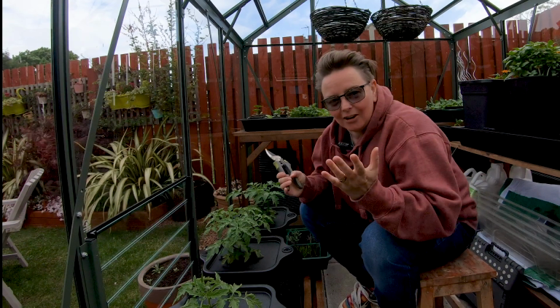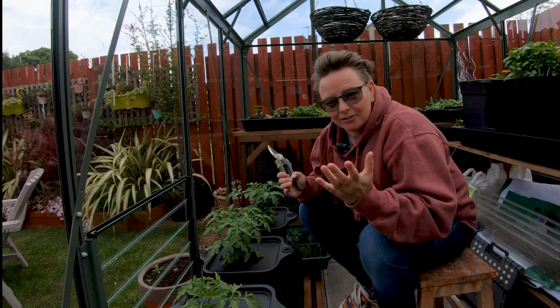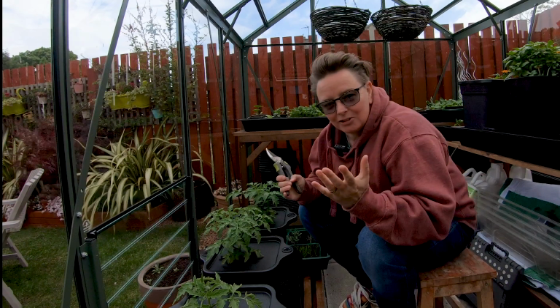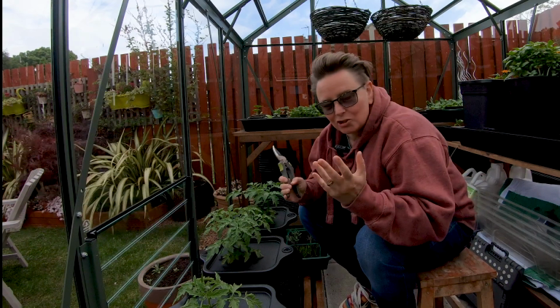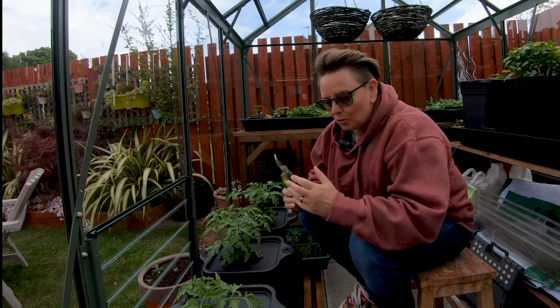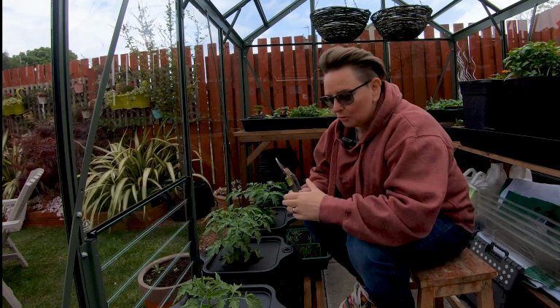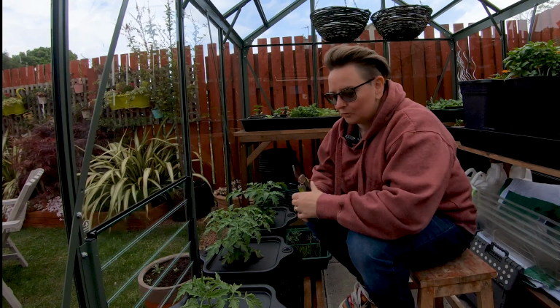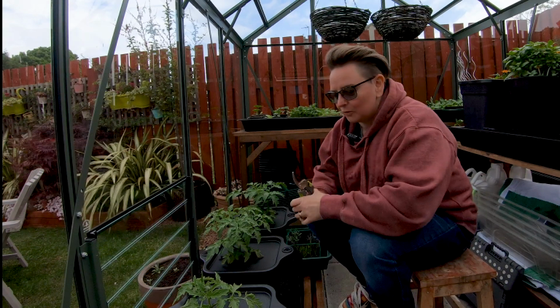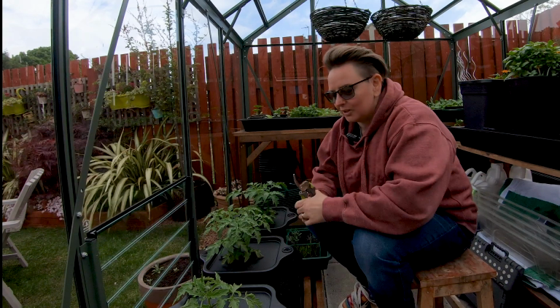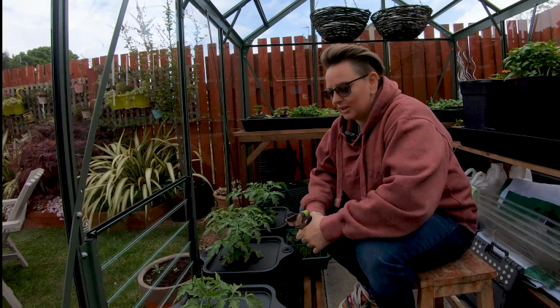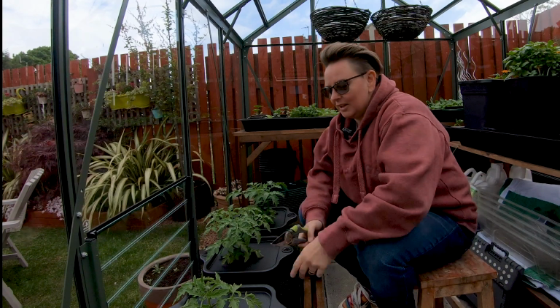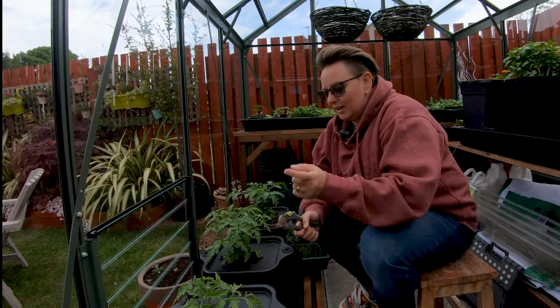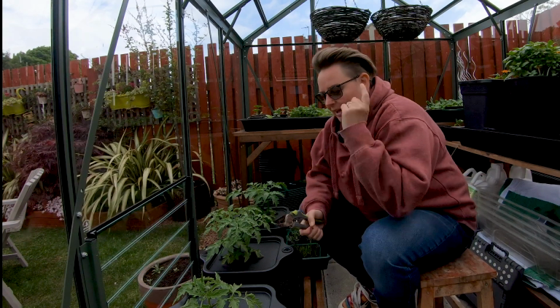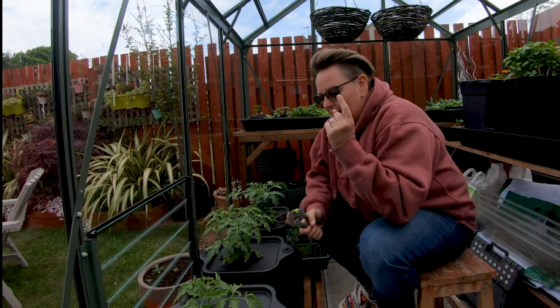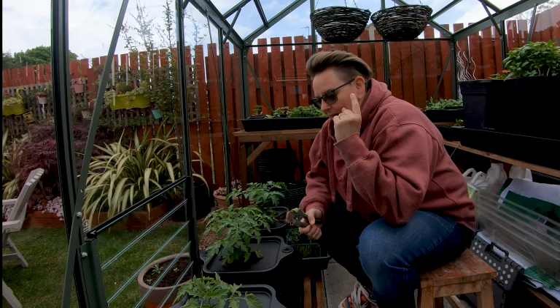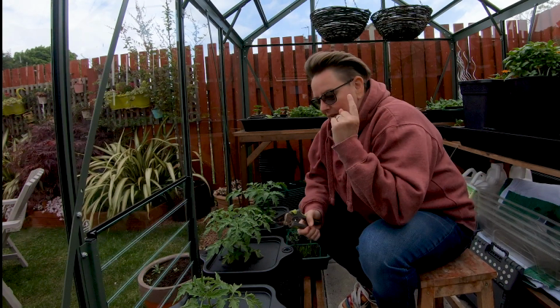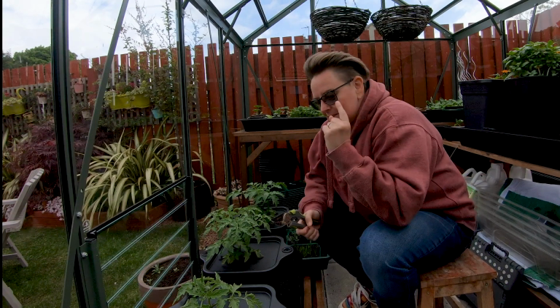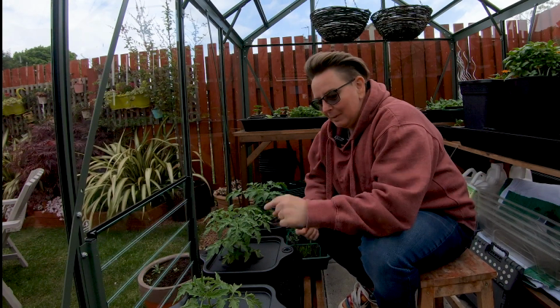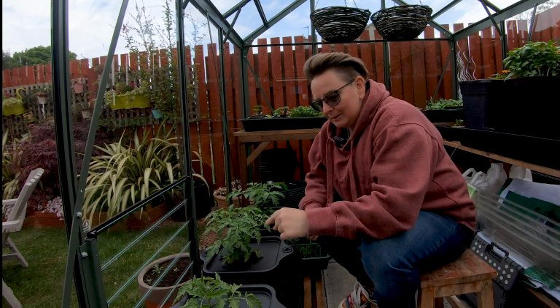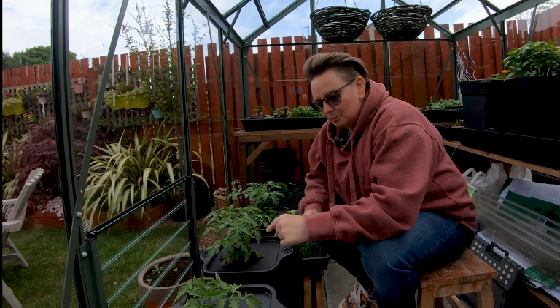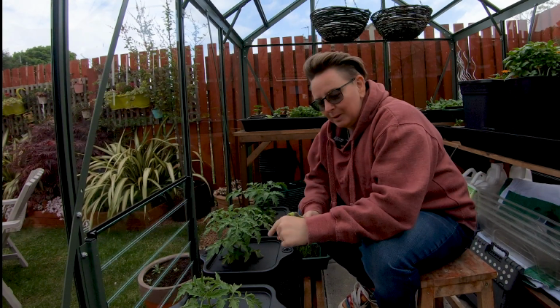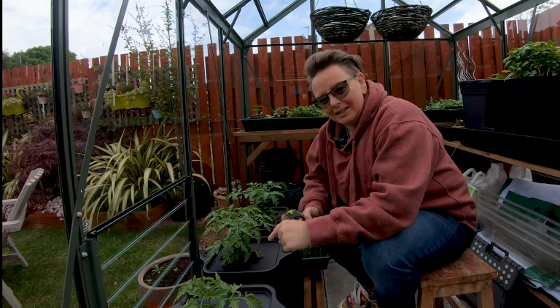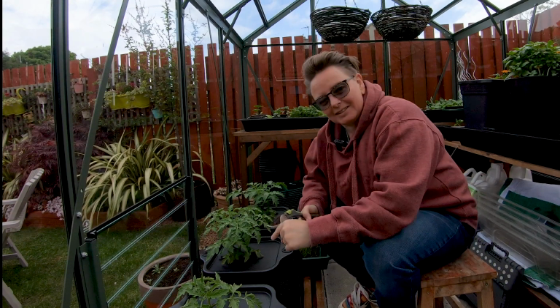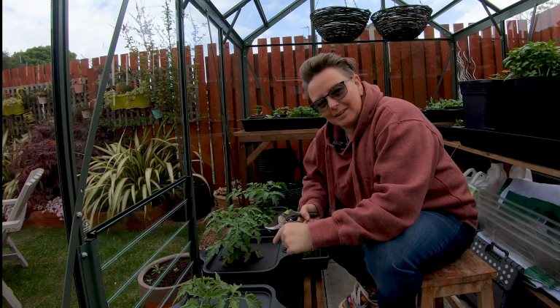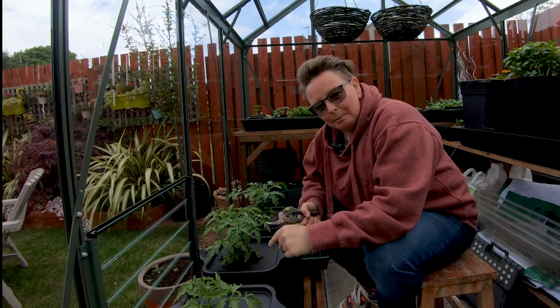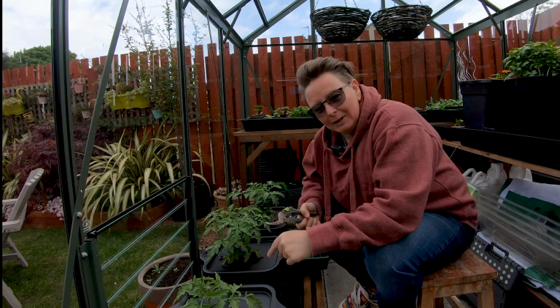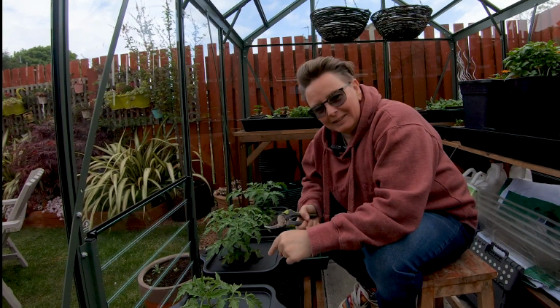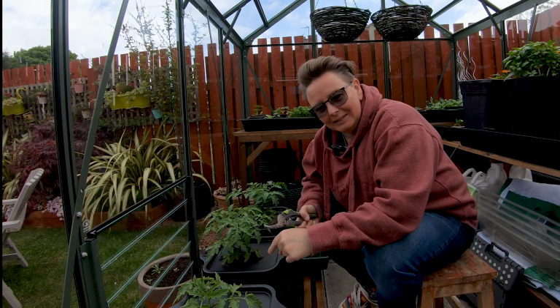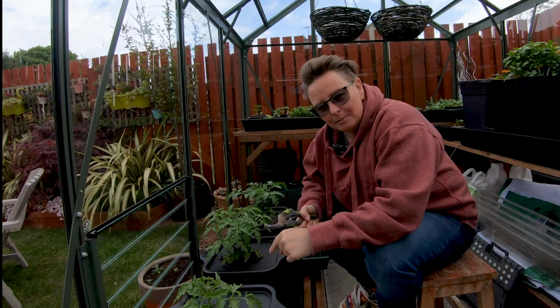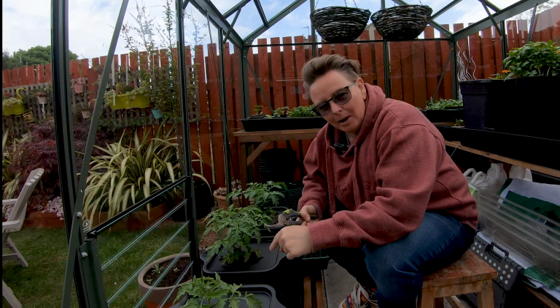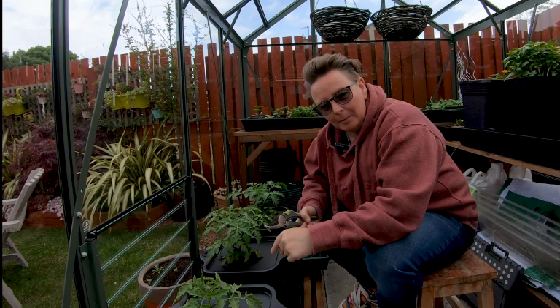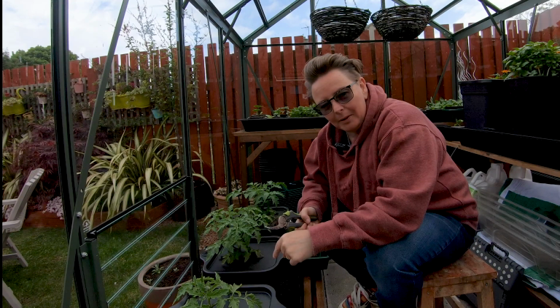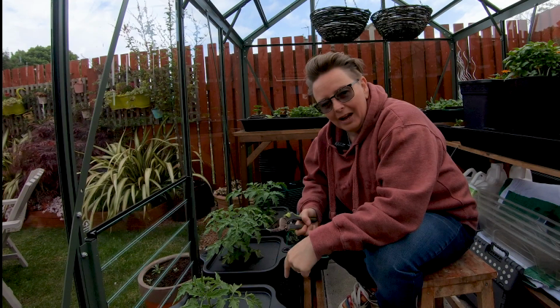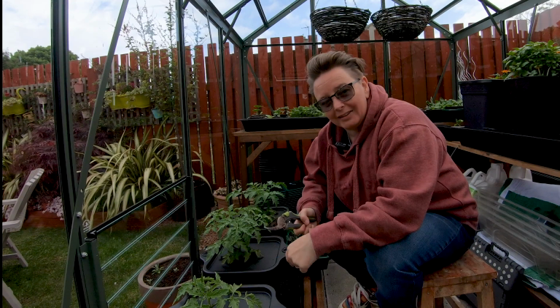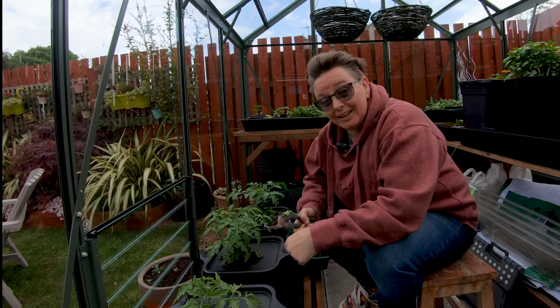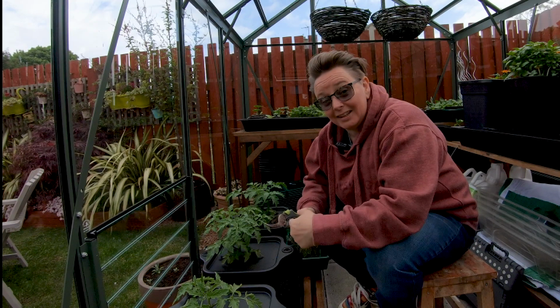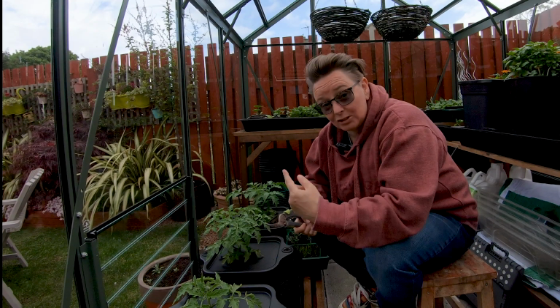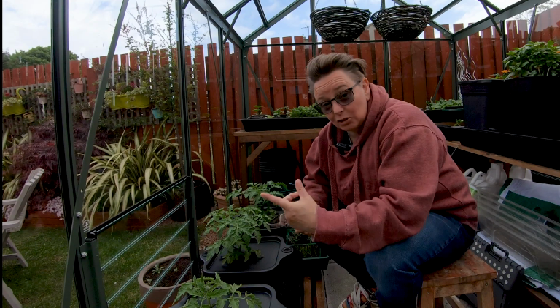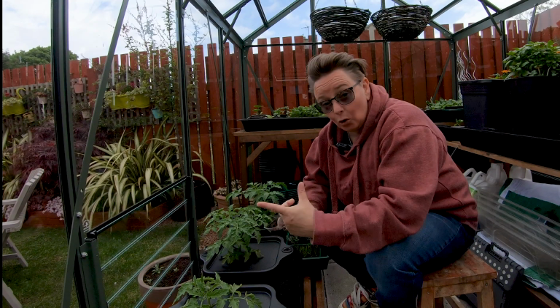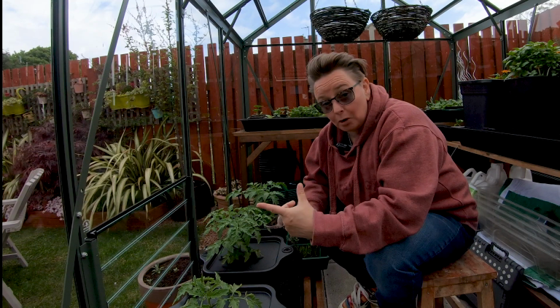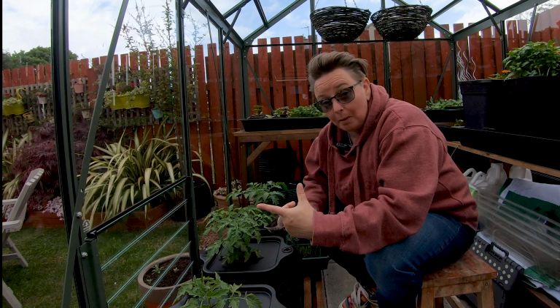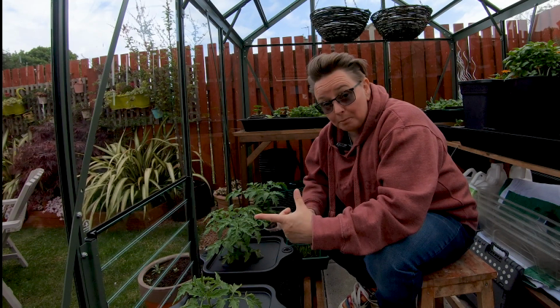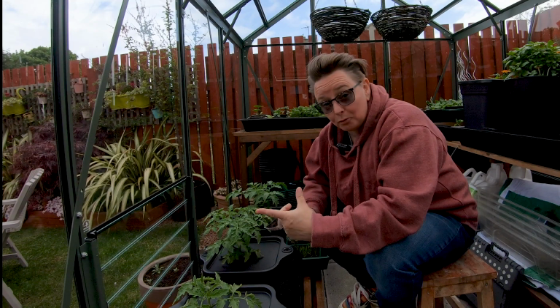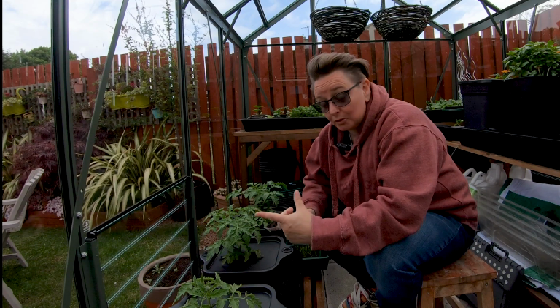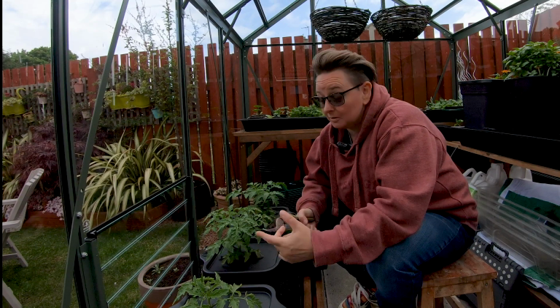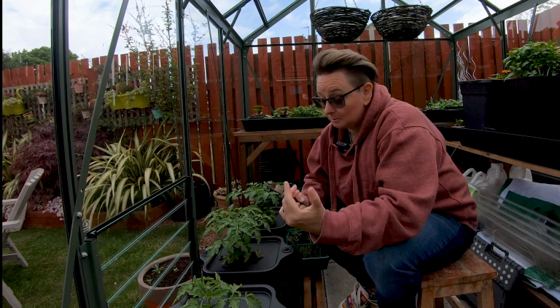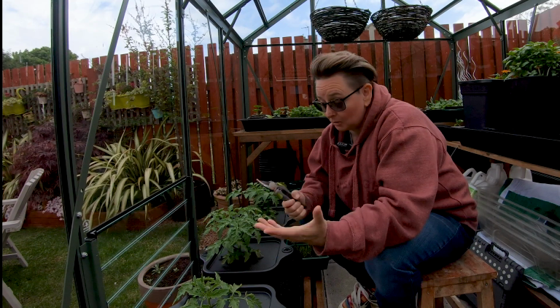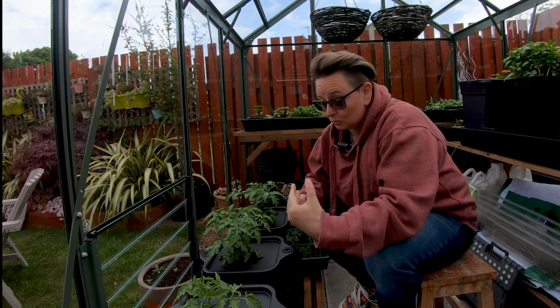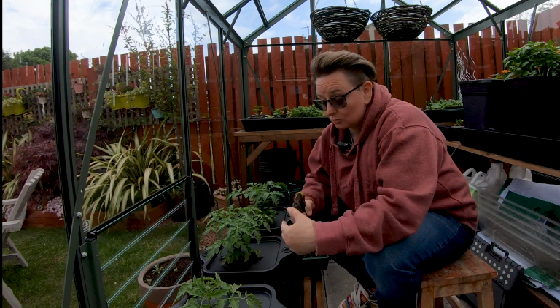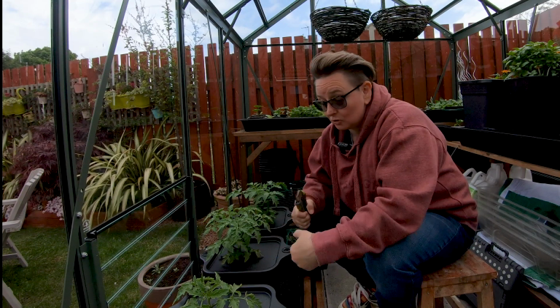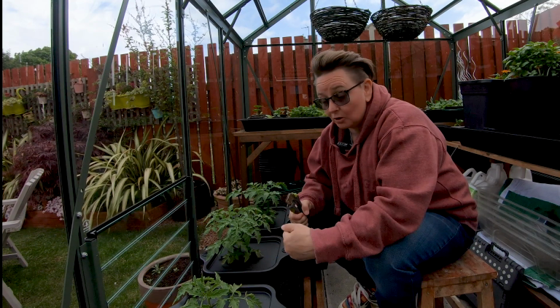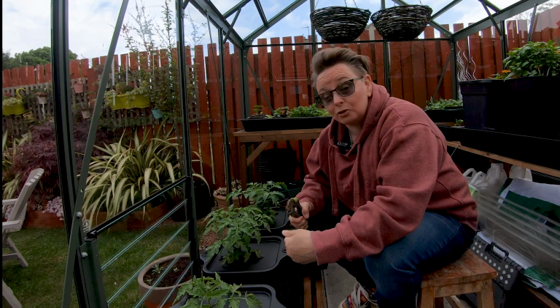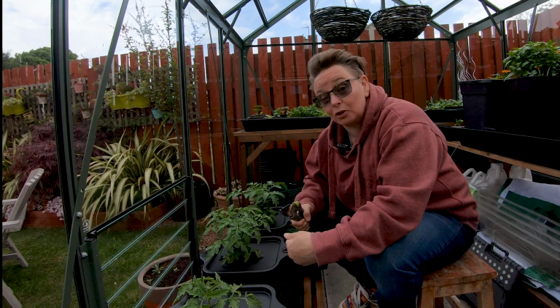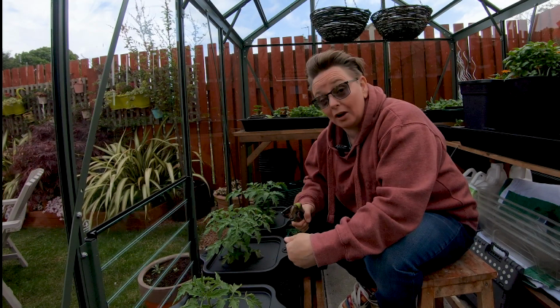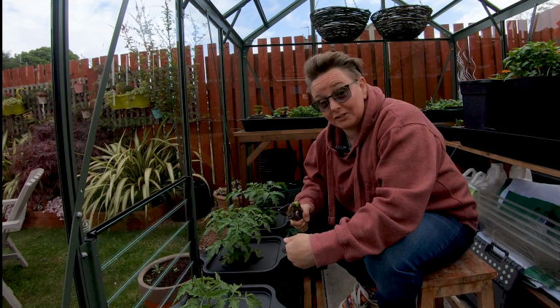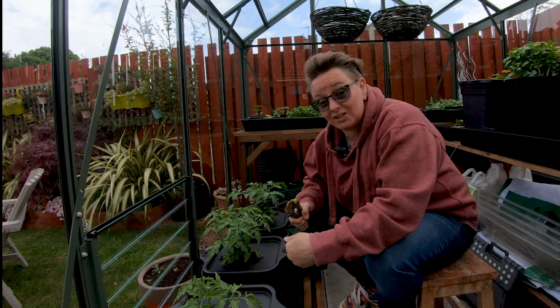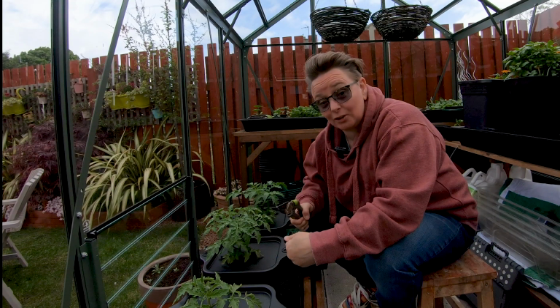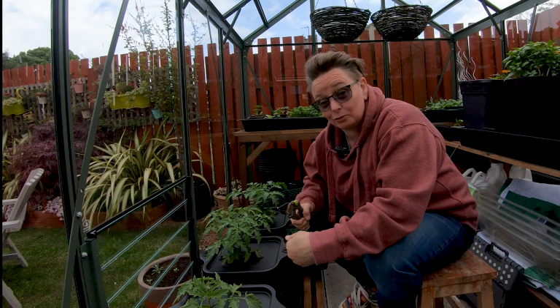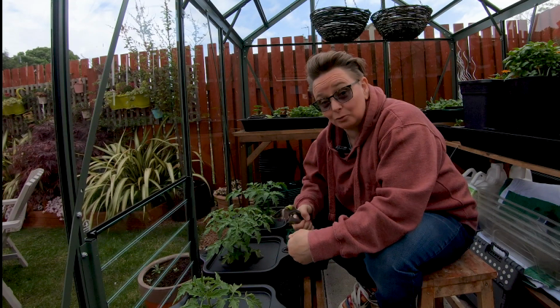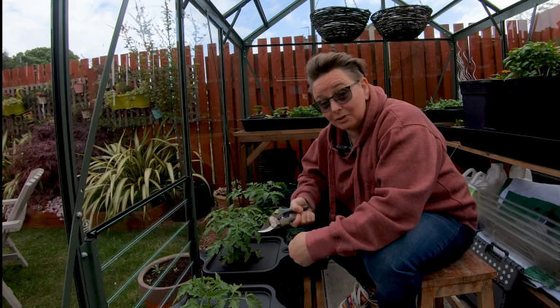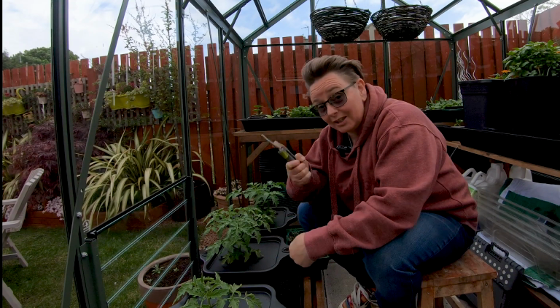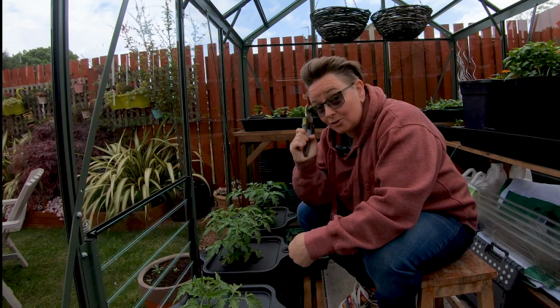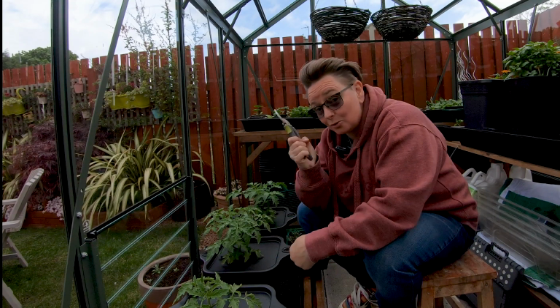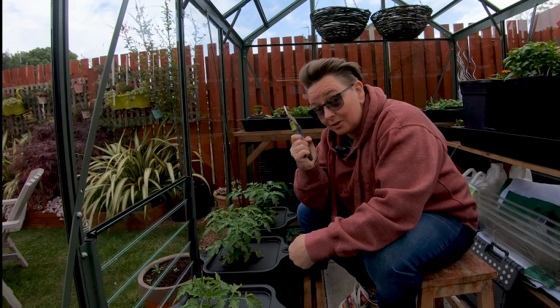Gardening short for you. Tomato plants — plant them up and then let's talk about pruning because you're going to have to start doing that soon.